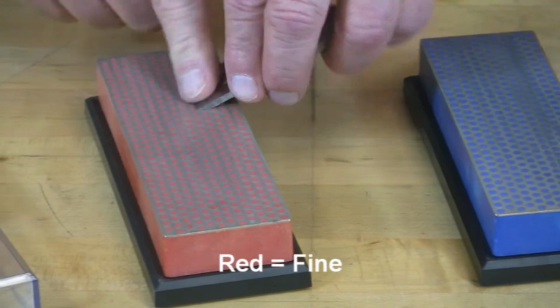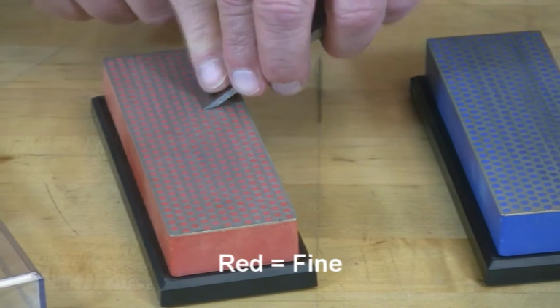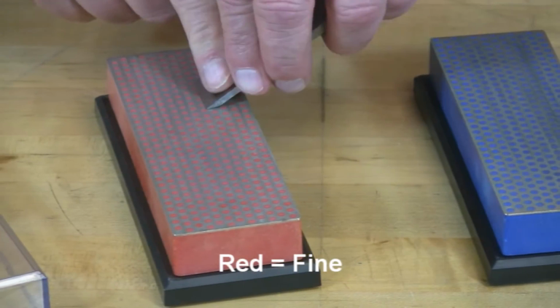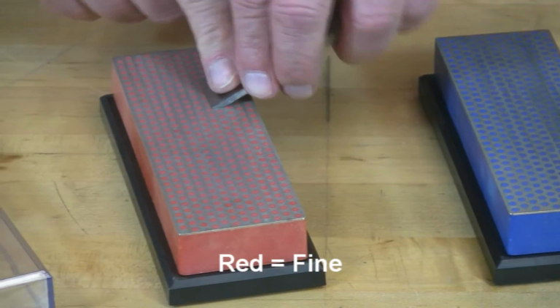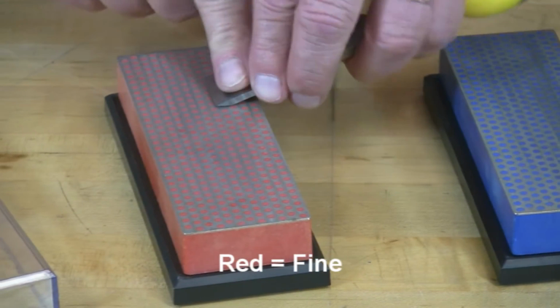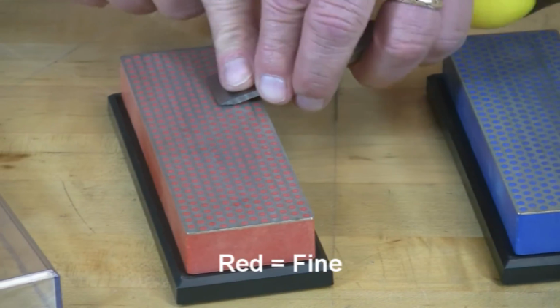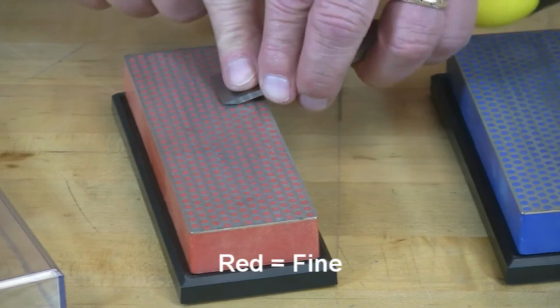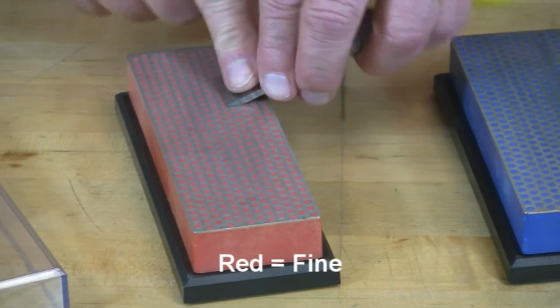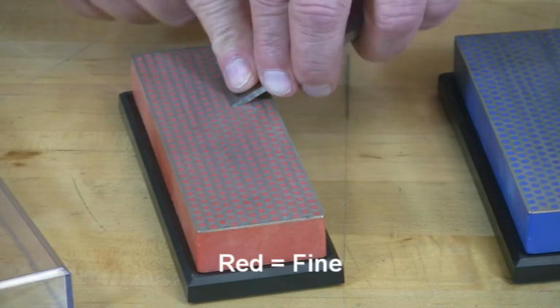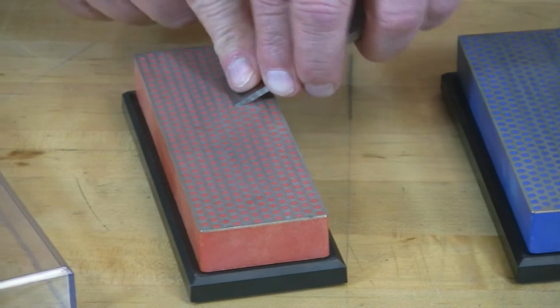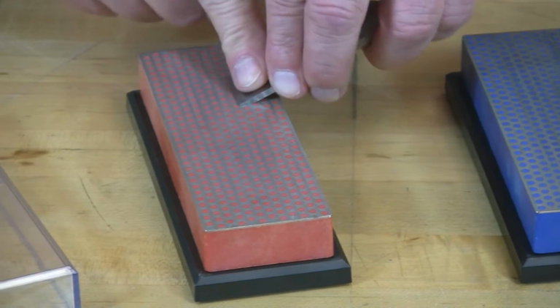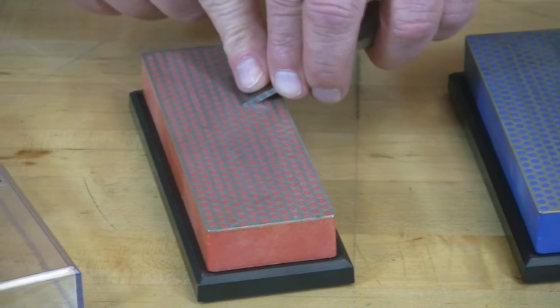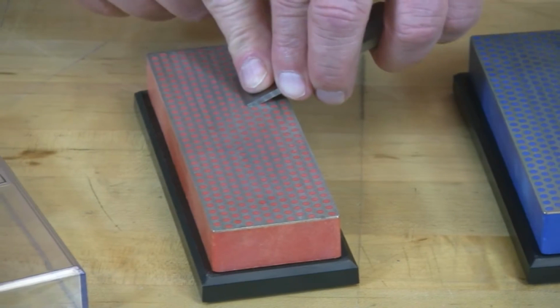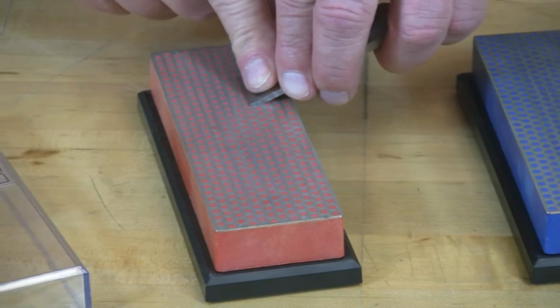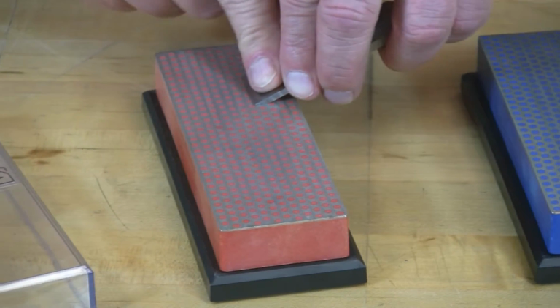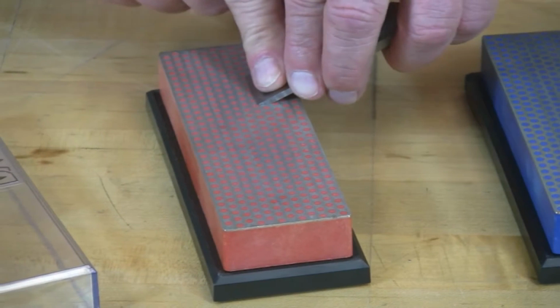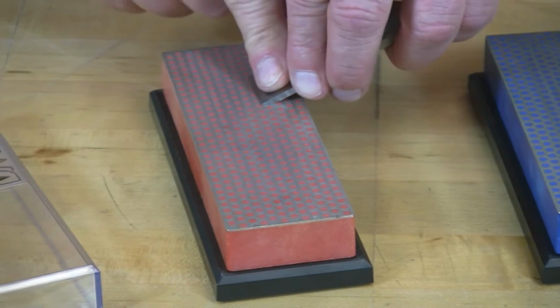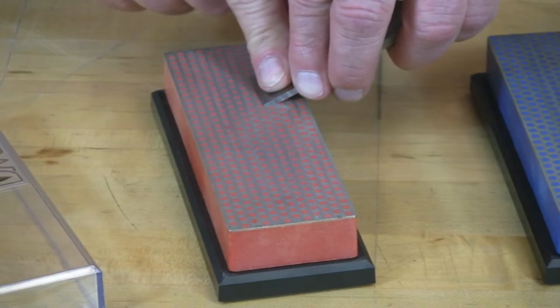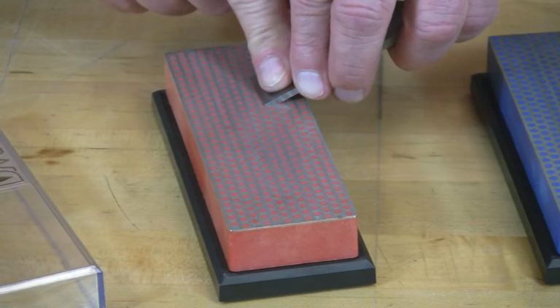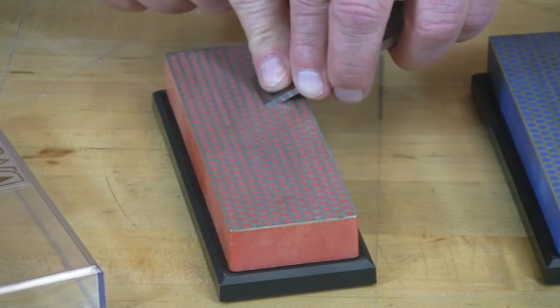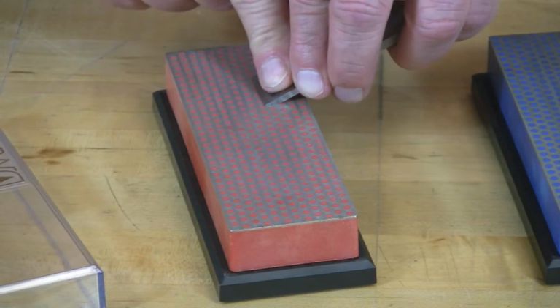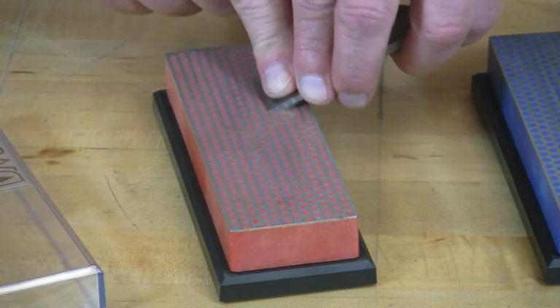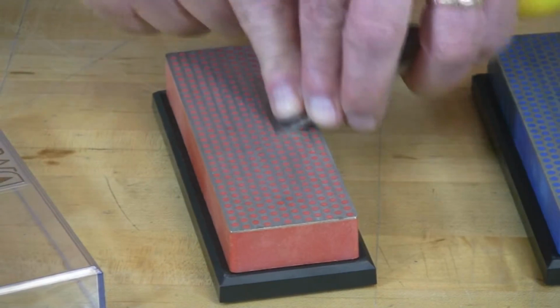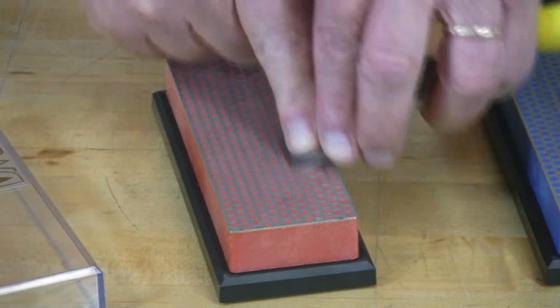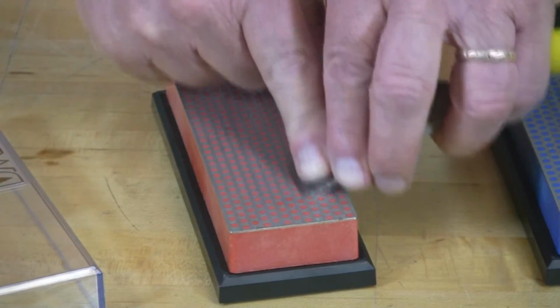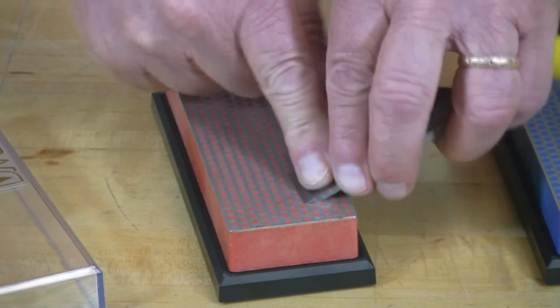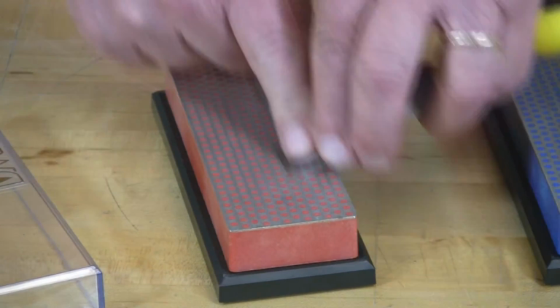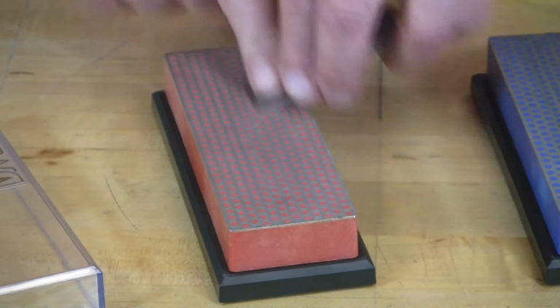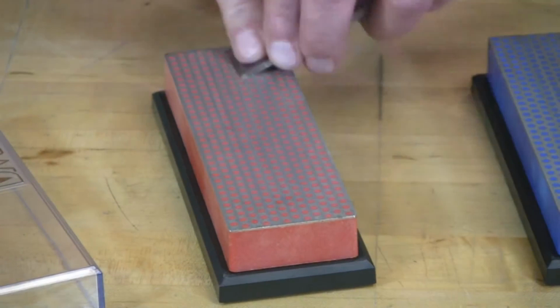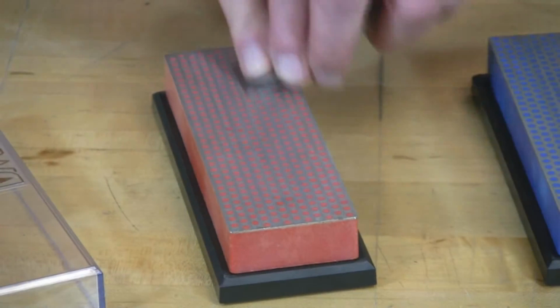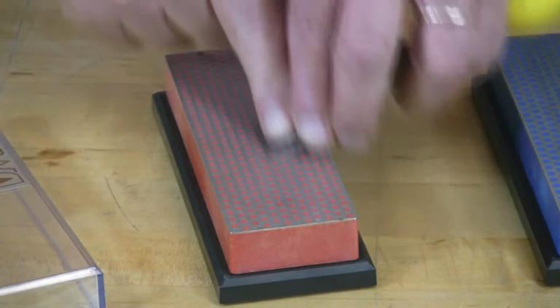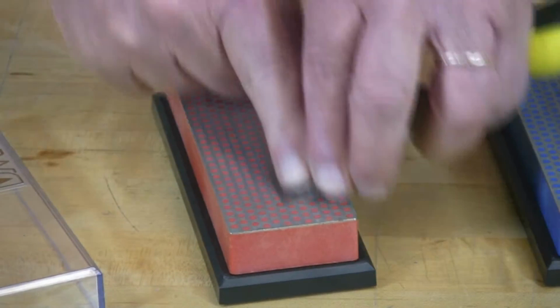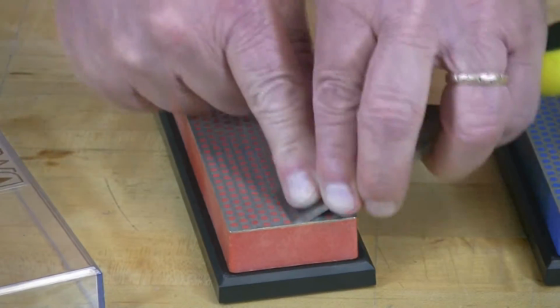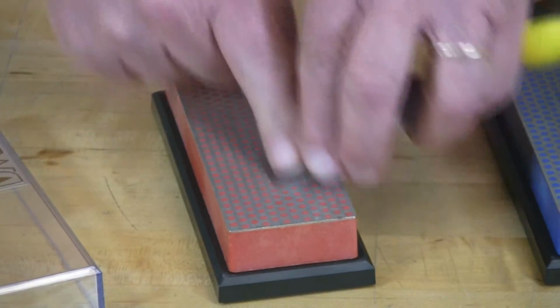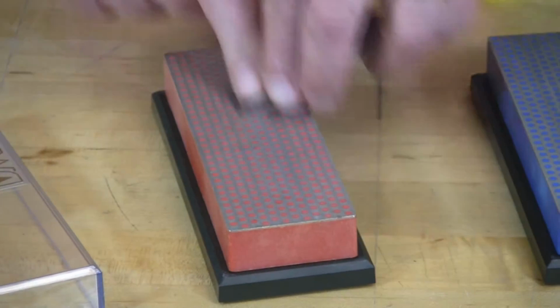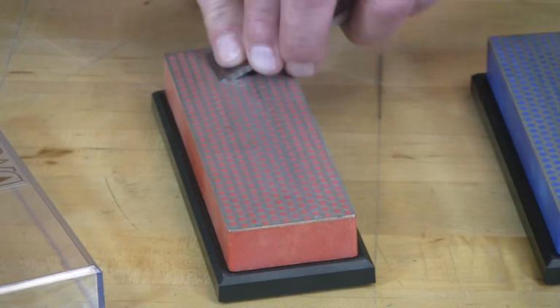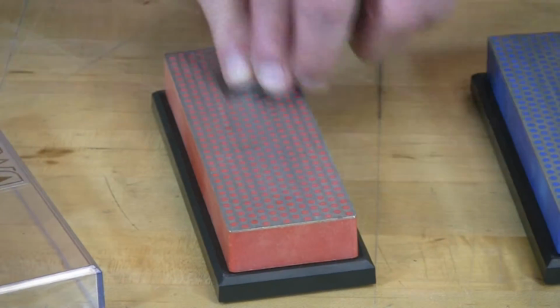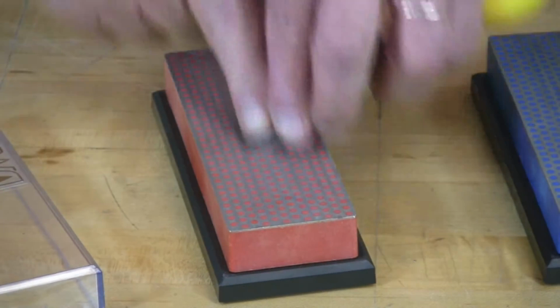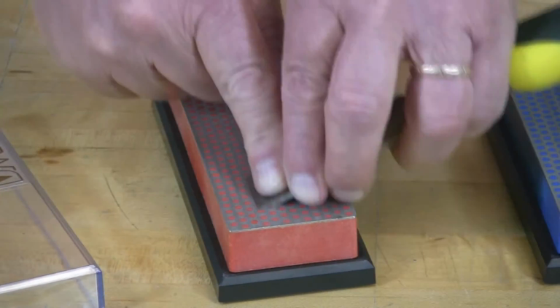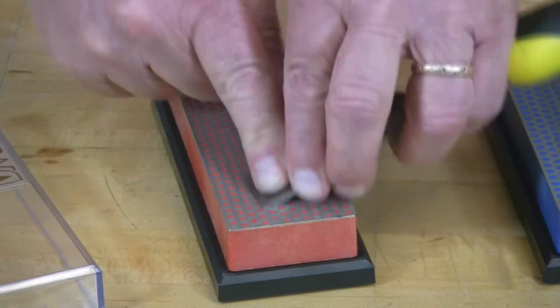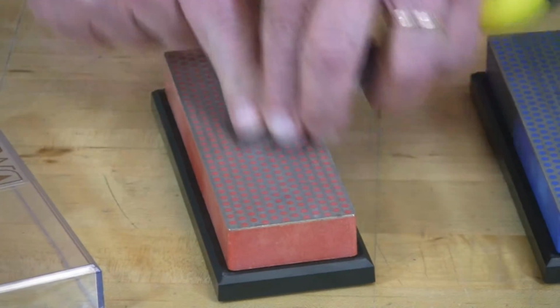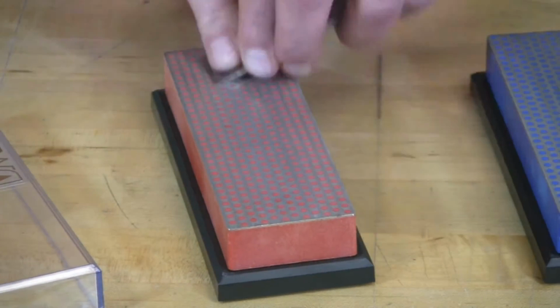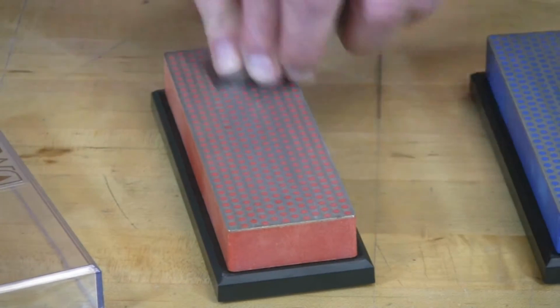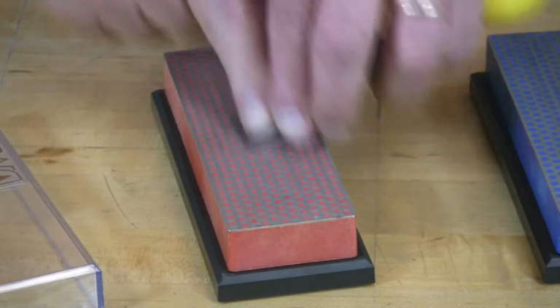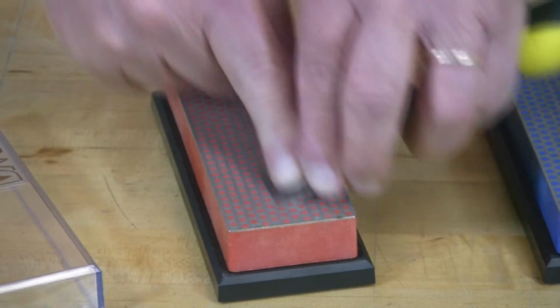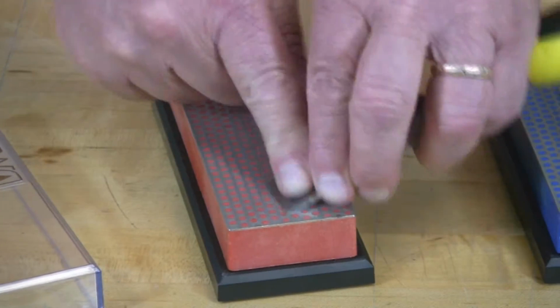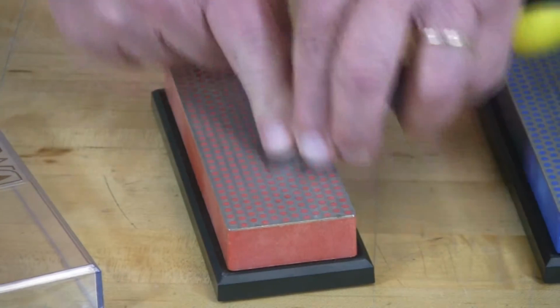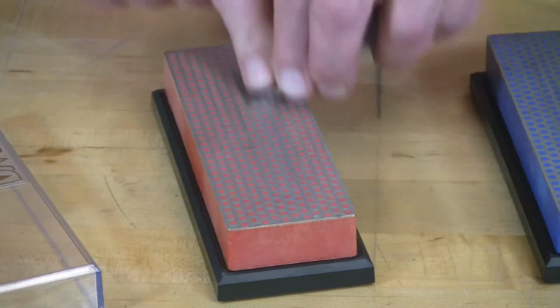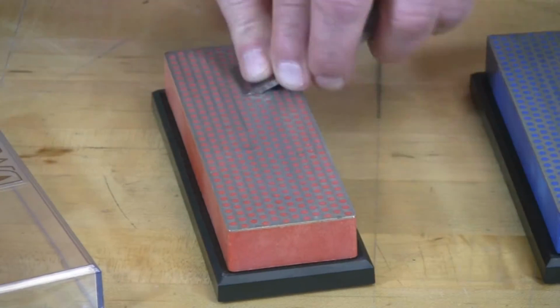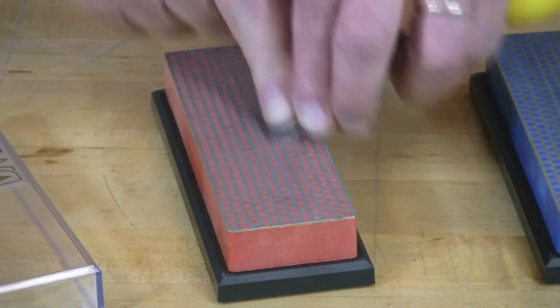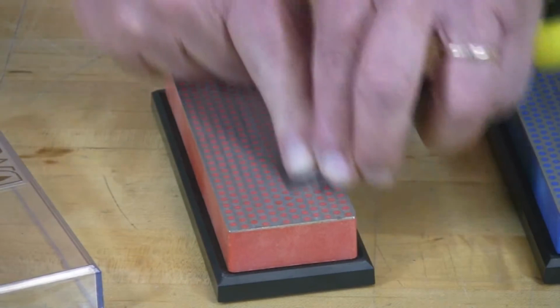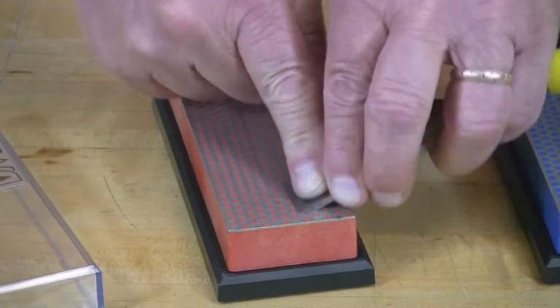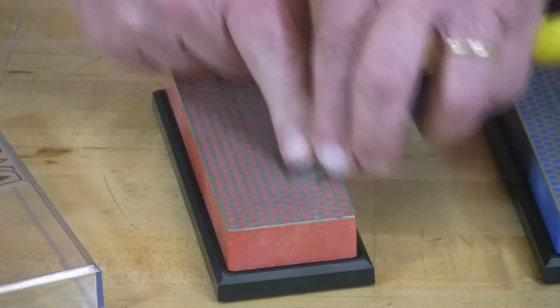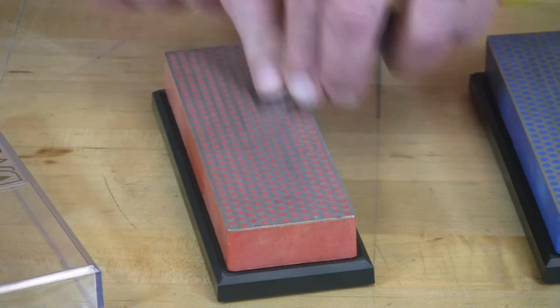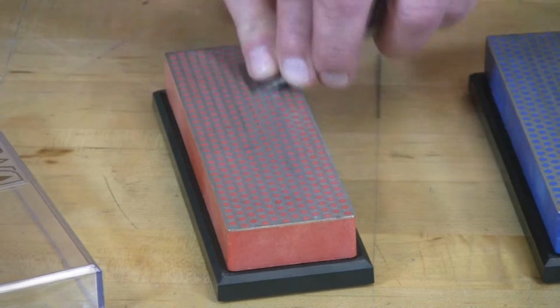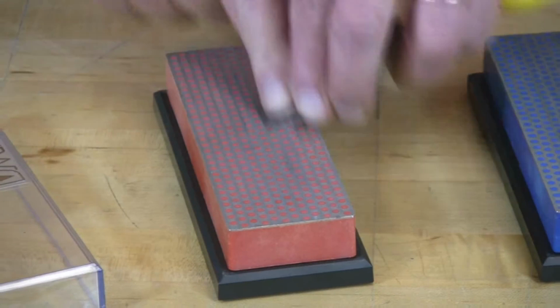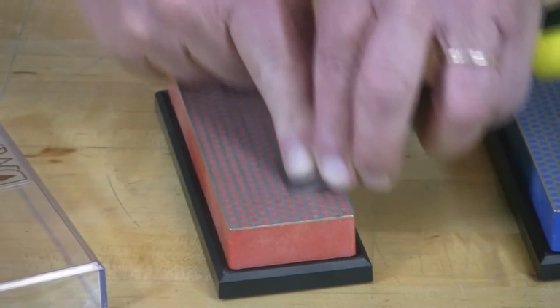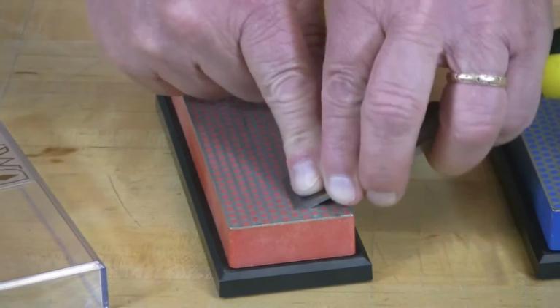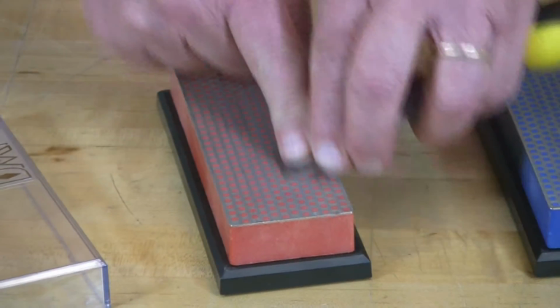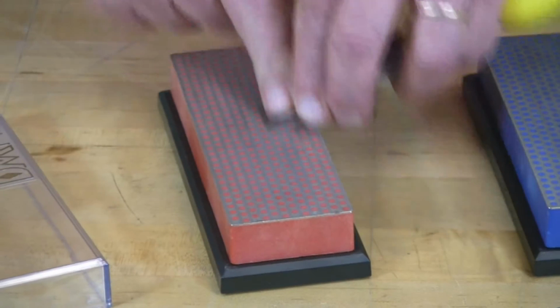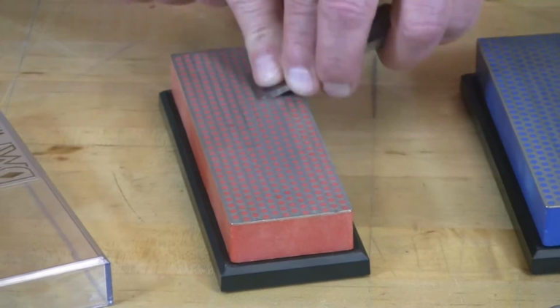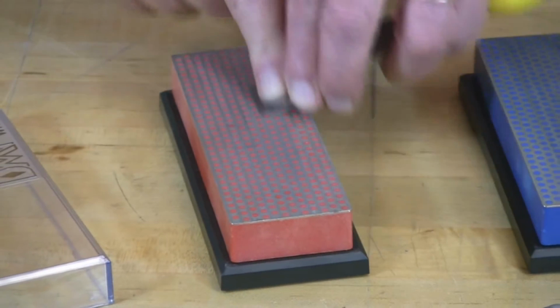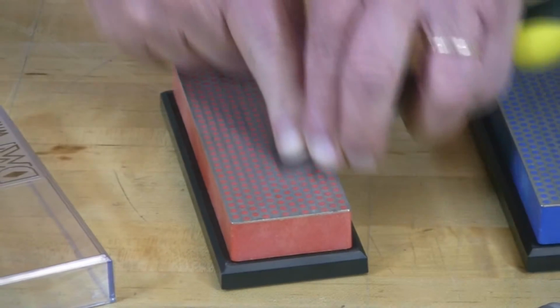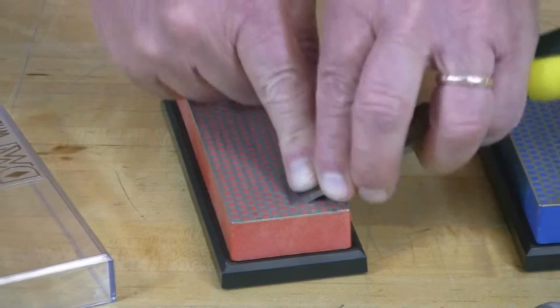Same thing — just match that flat bevel to the flat diamond surface and stroke back and forth.